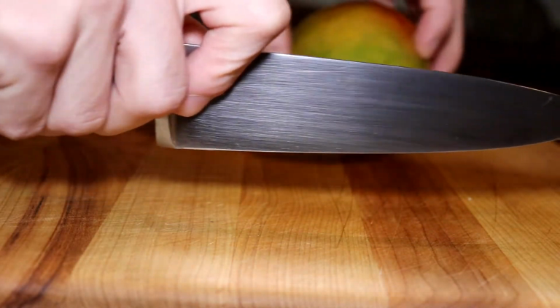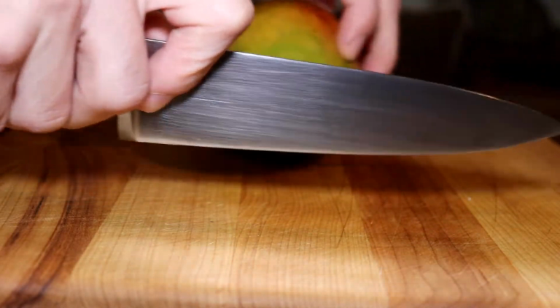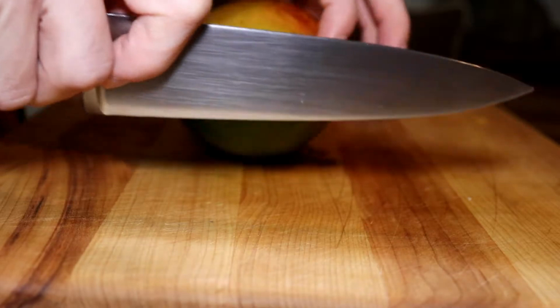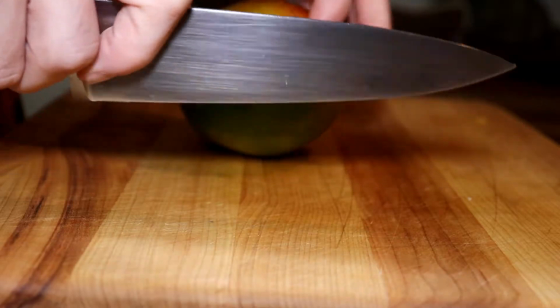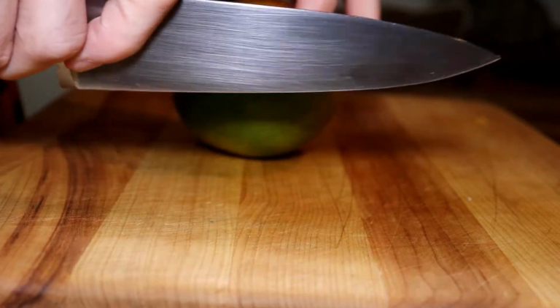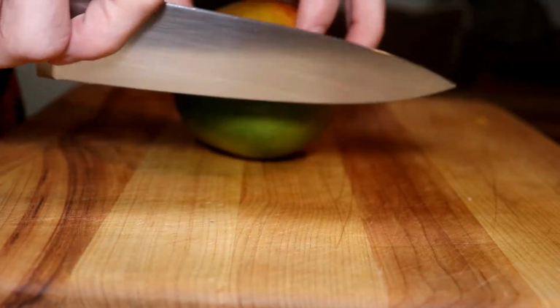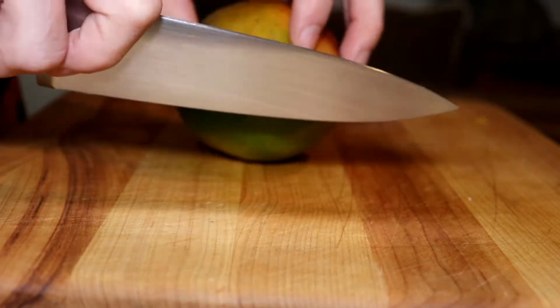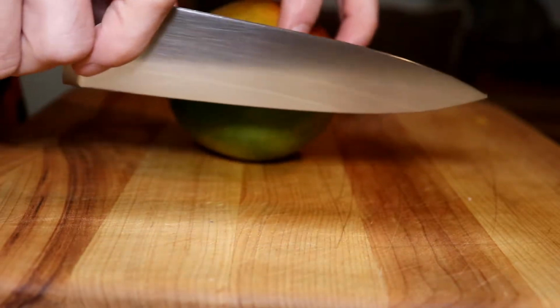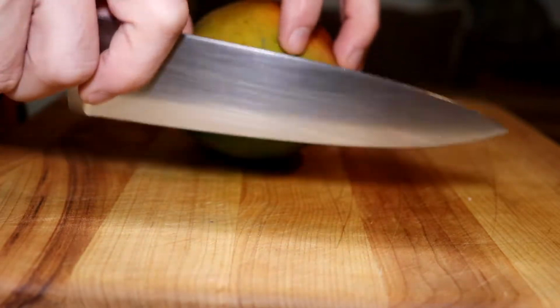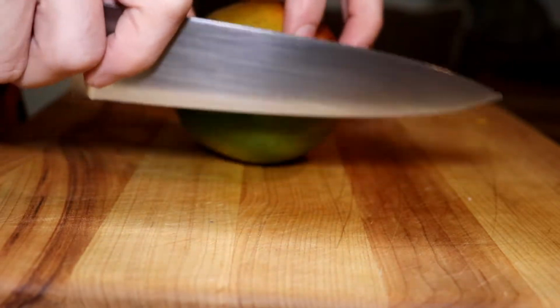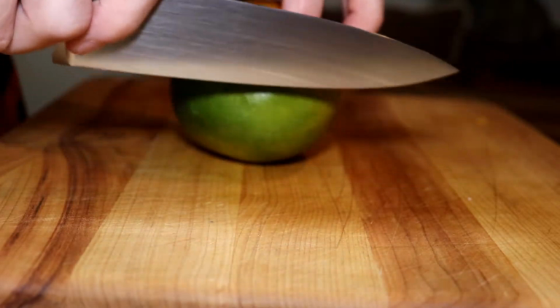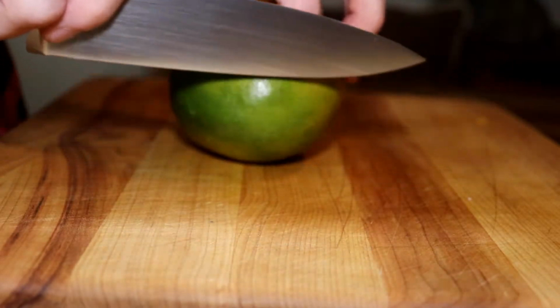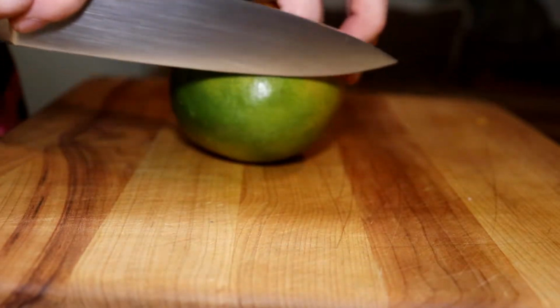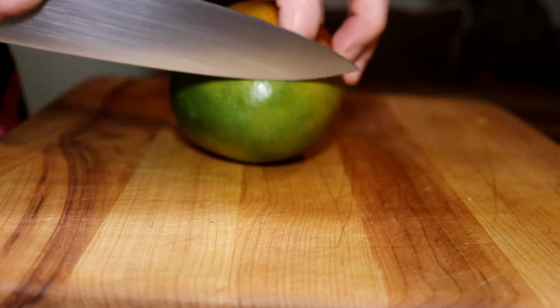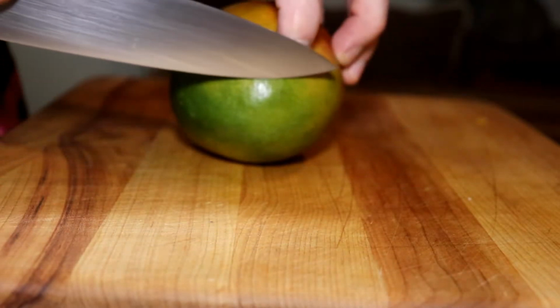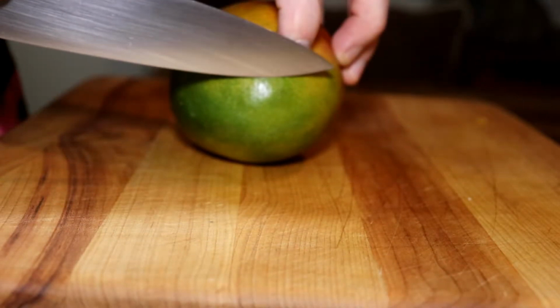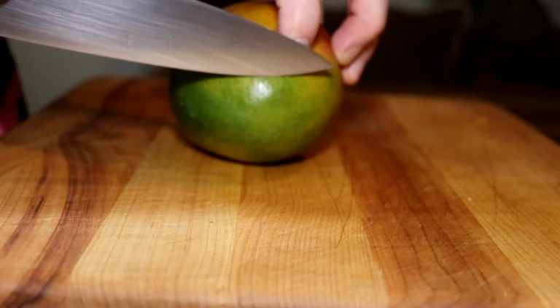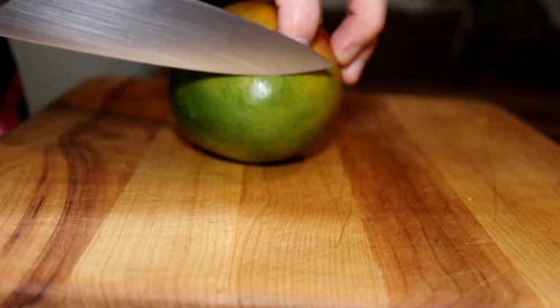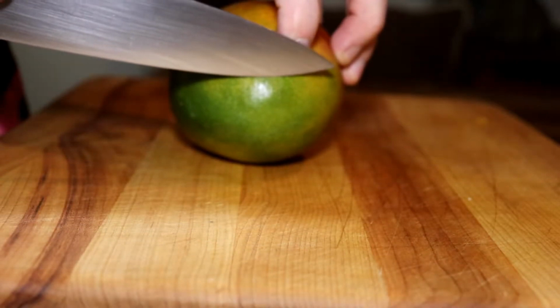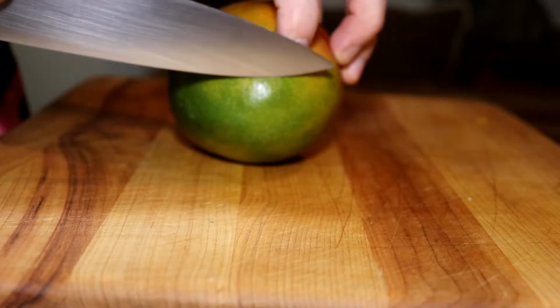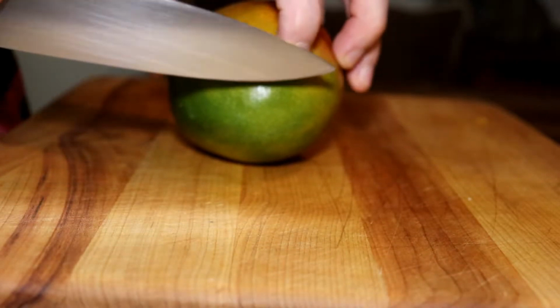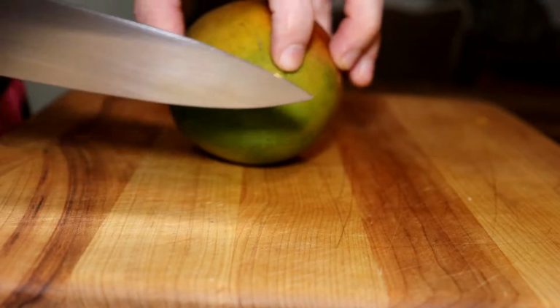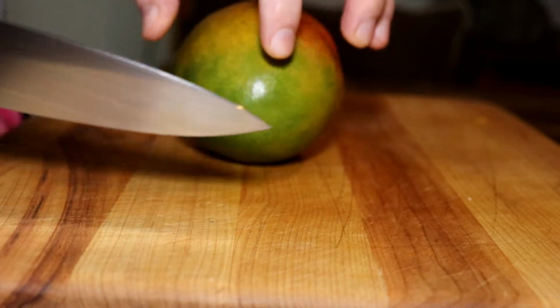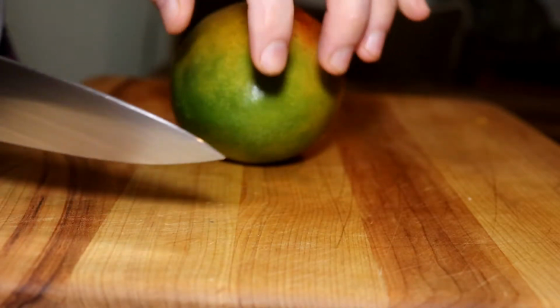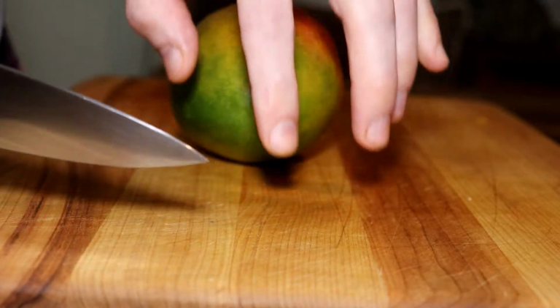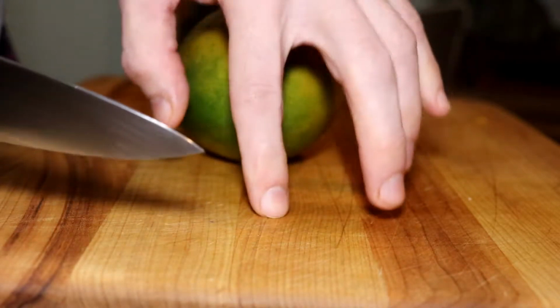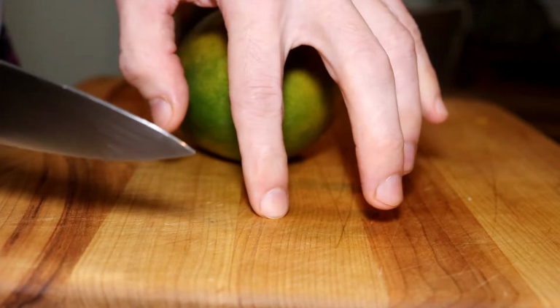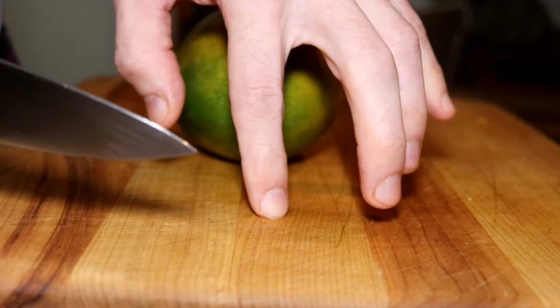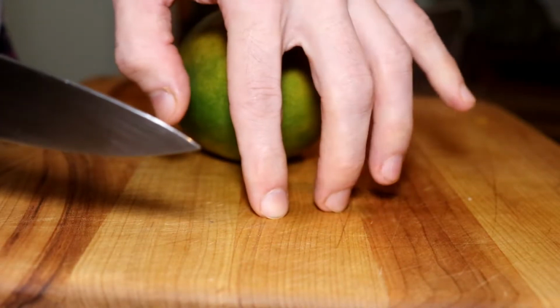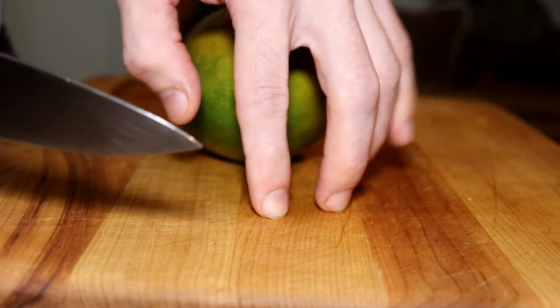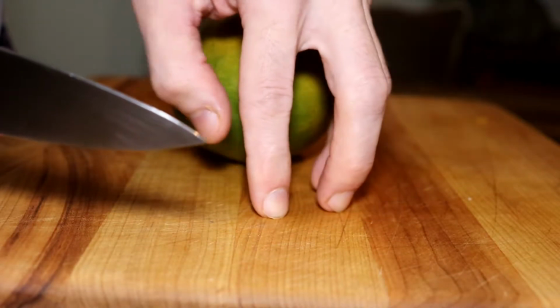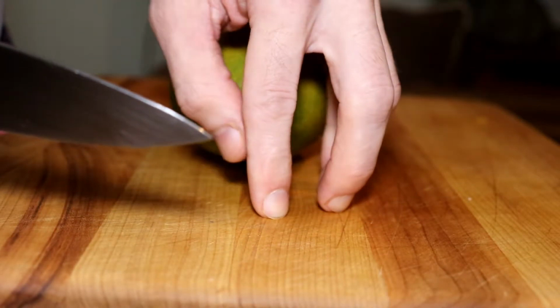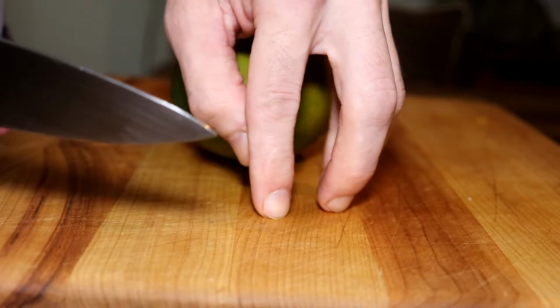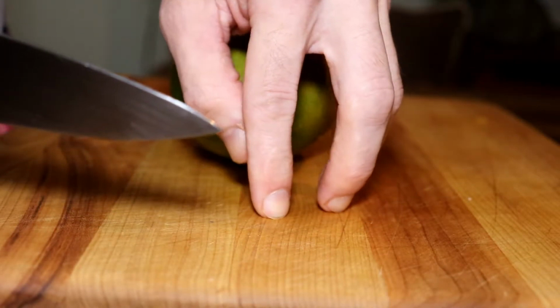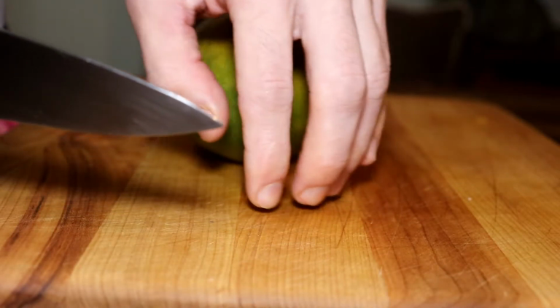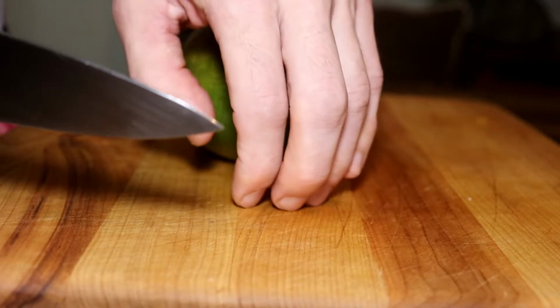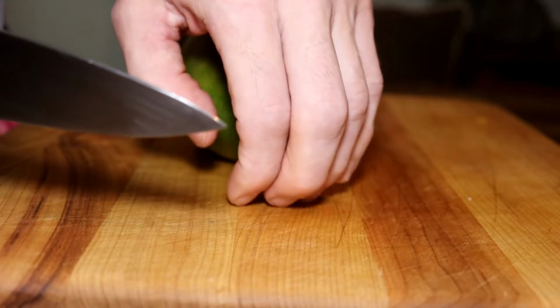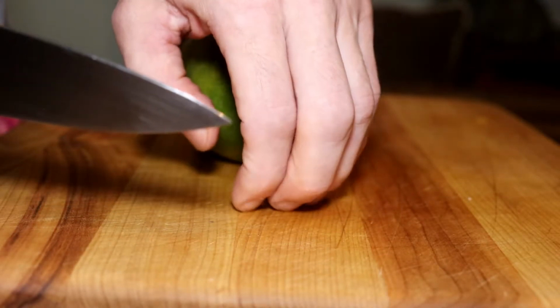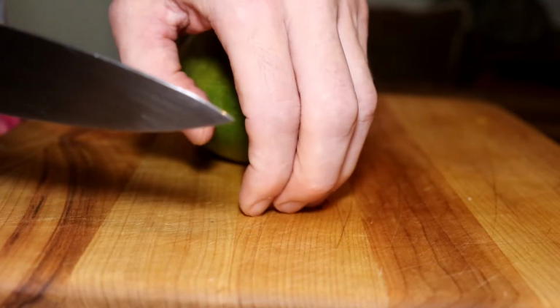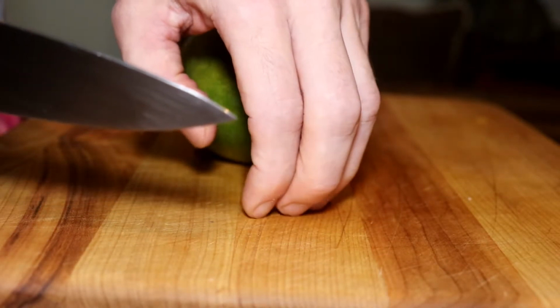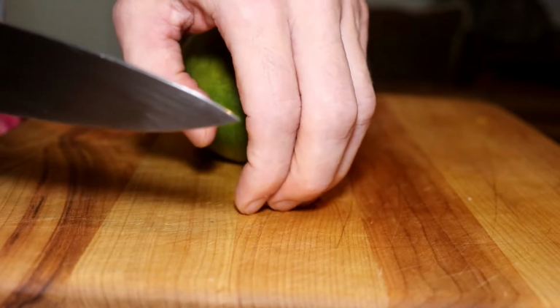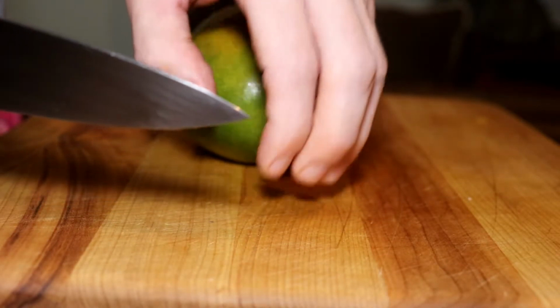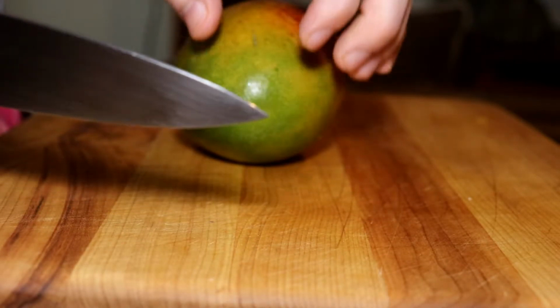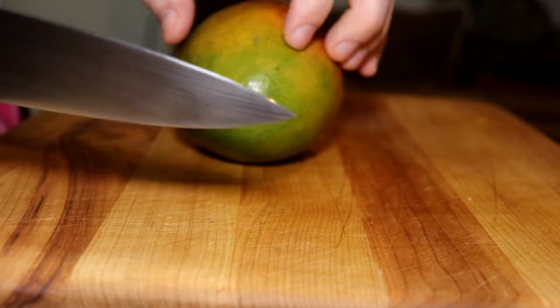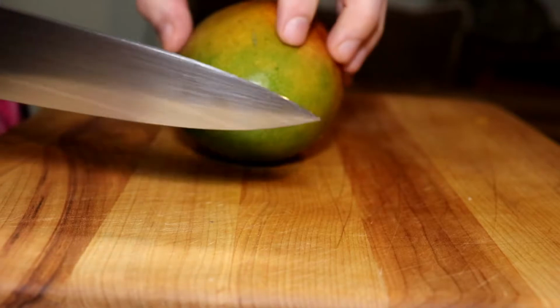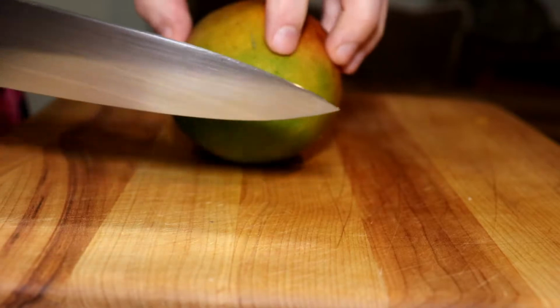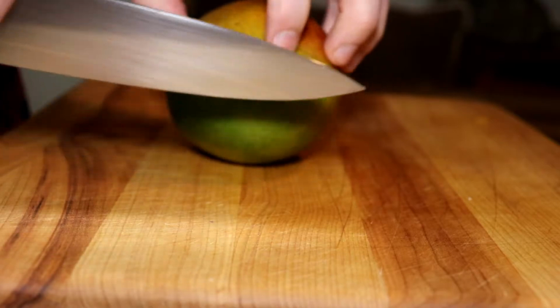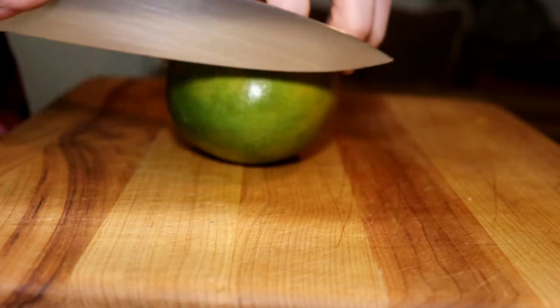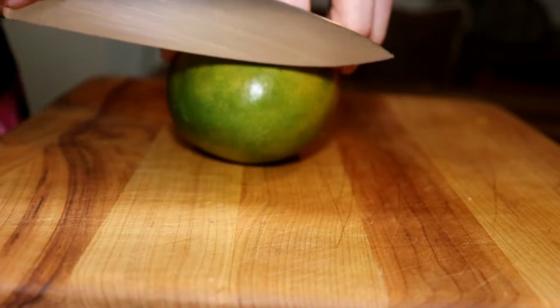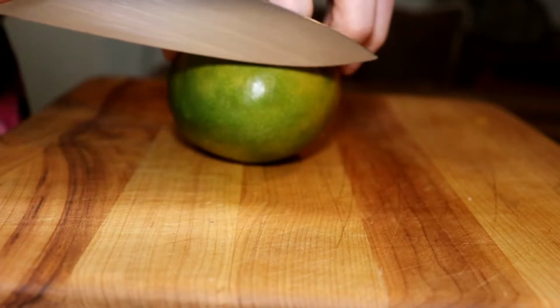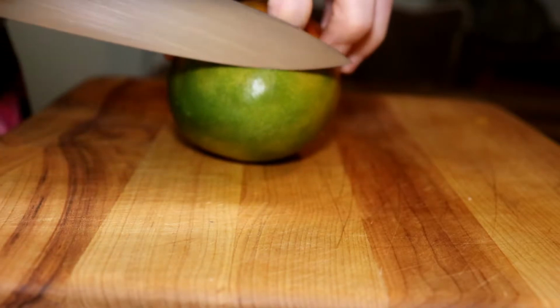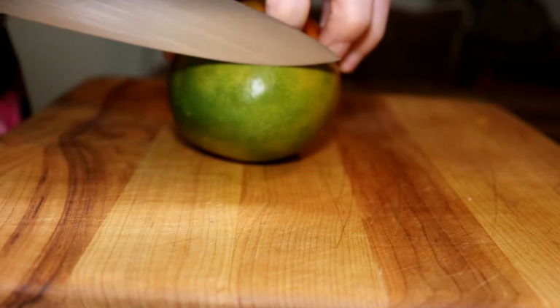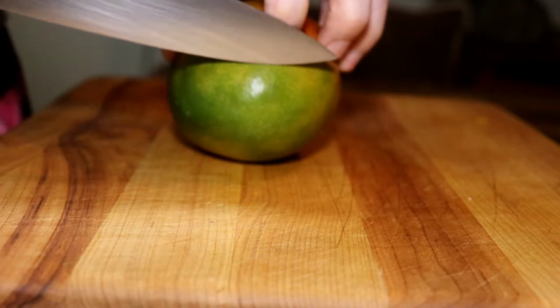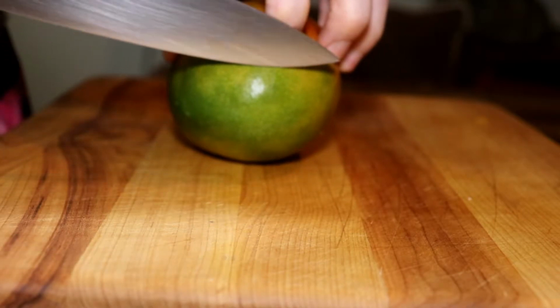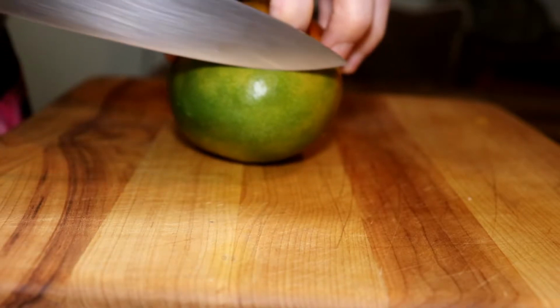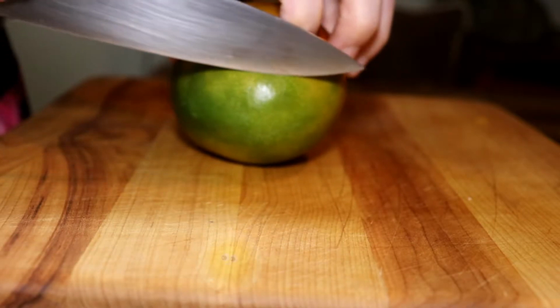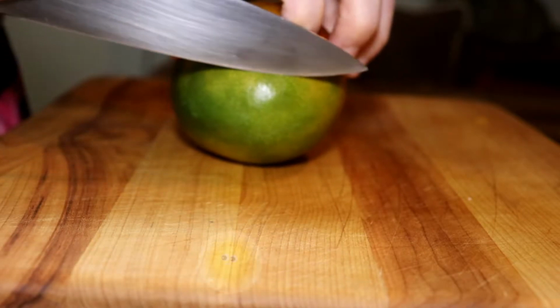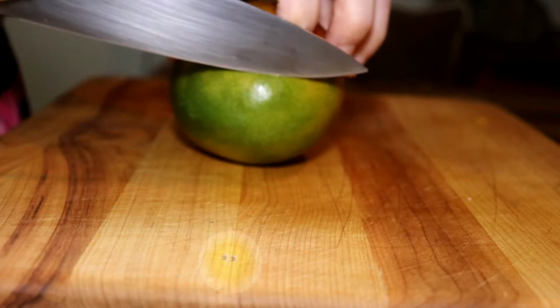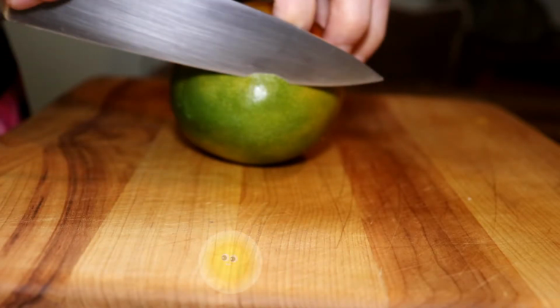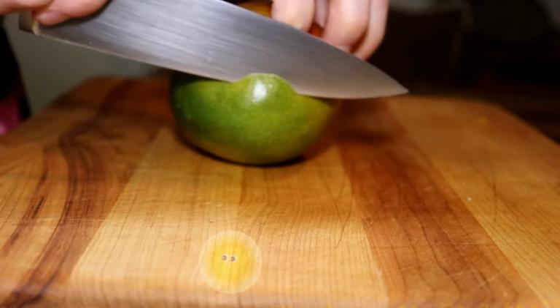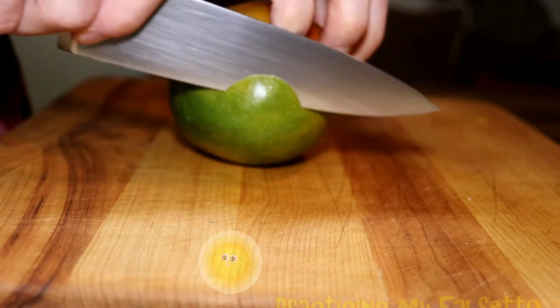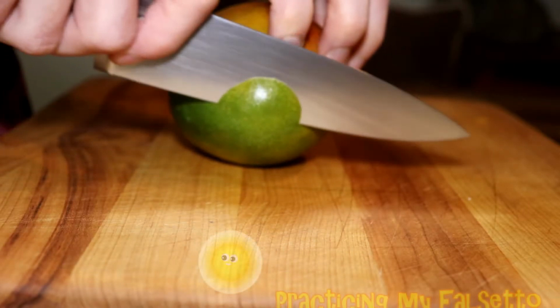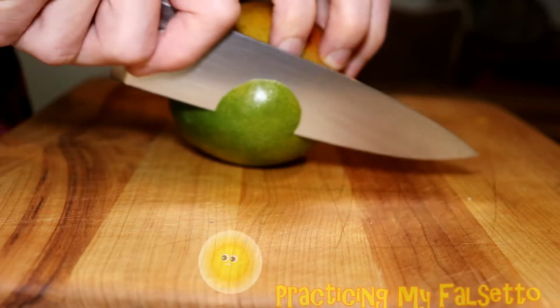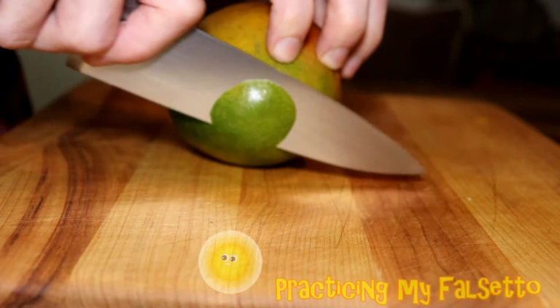Pinch grip your blade, light grip on the handle. With the non-knife hand, remember to curl your fingers and we're going to walk them back if we need to.